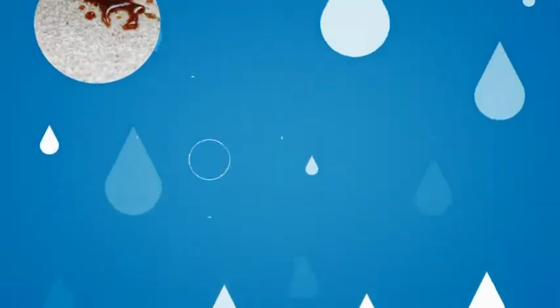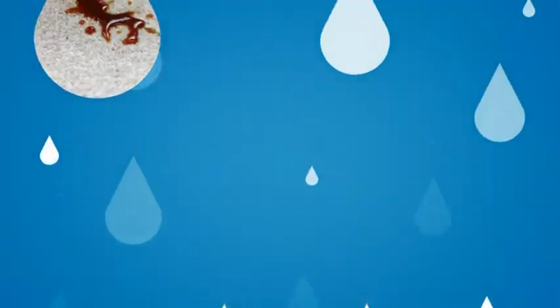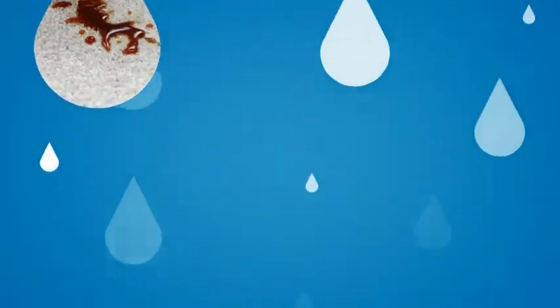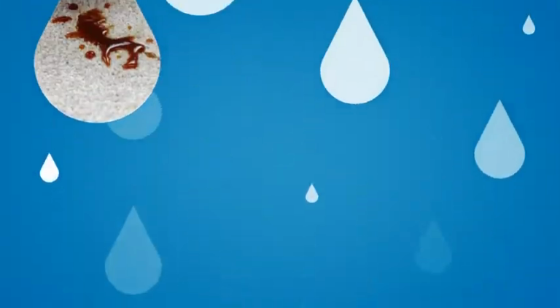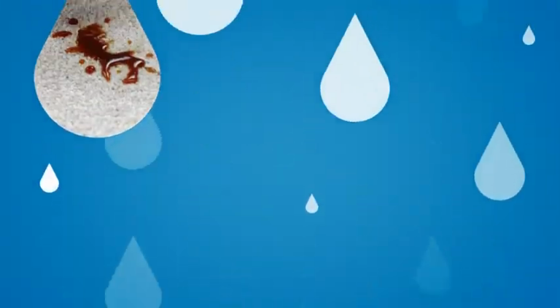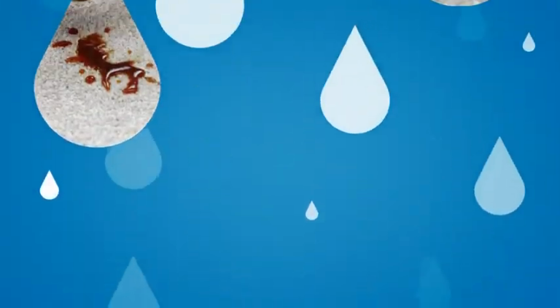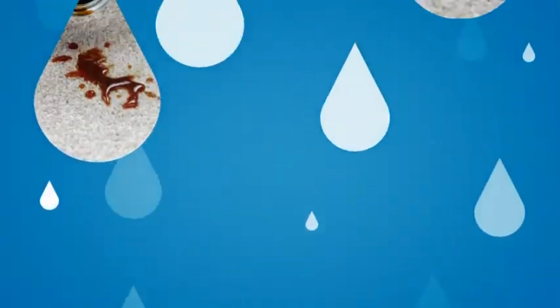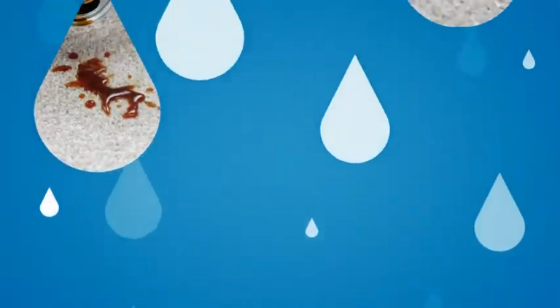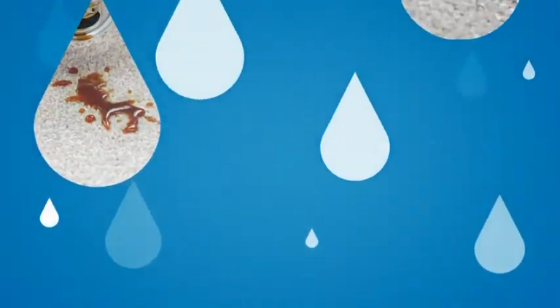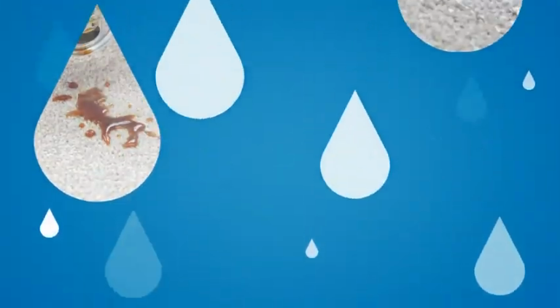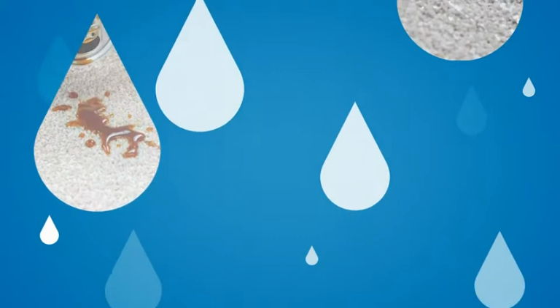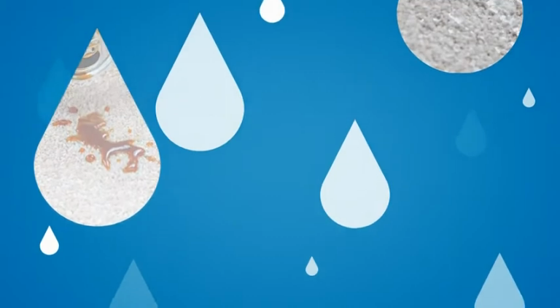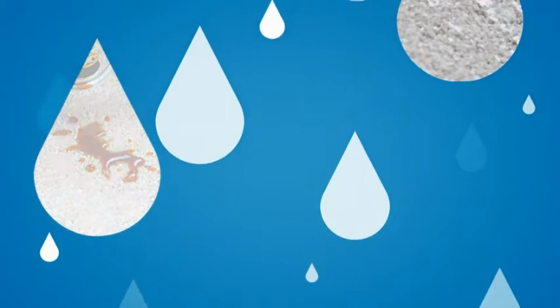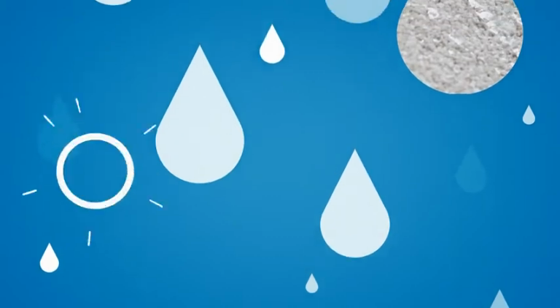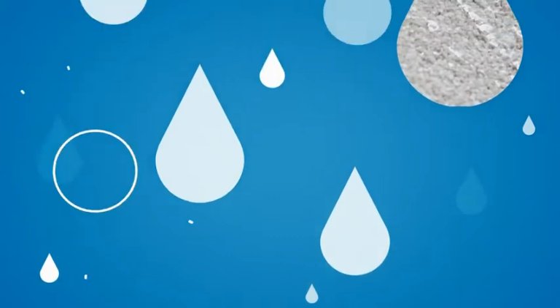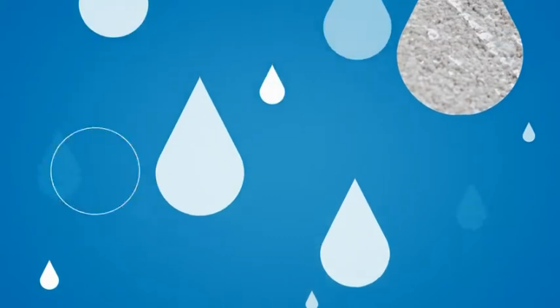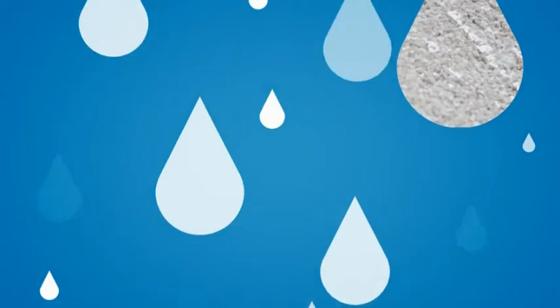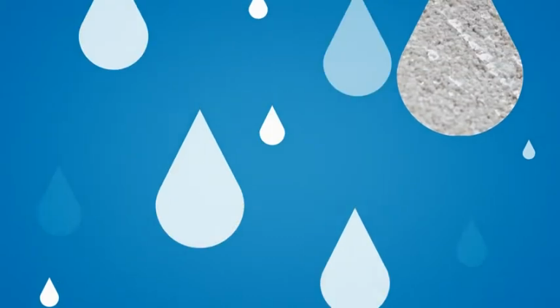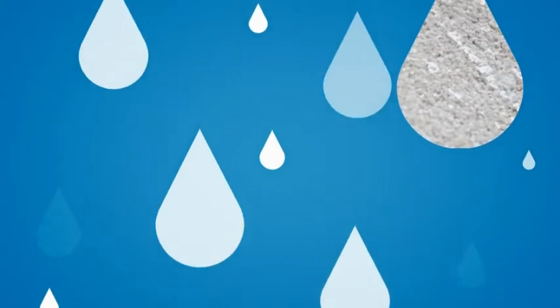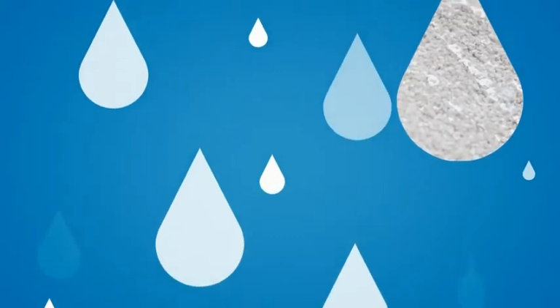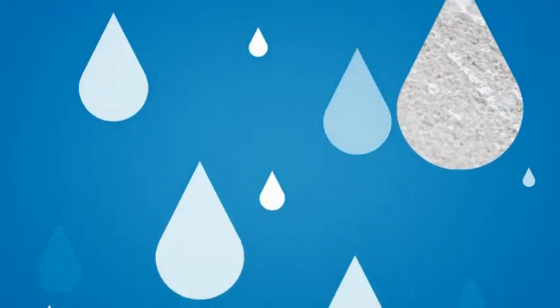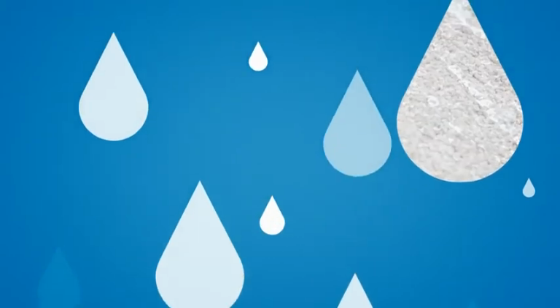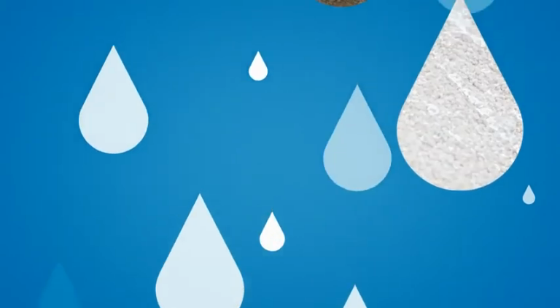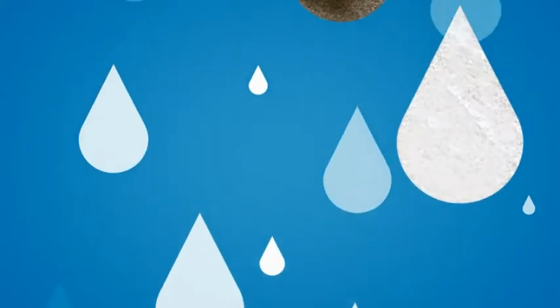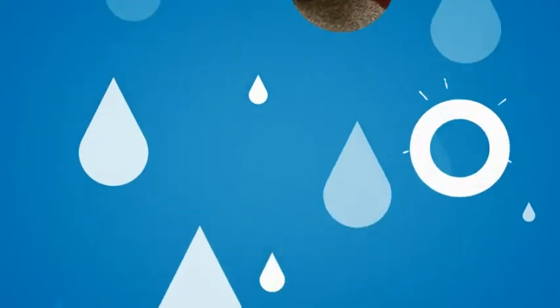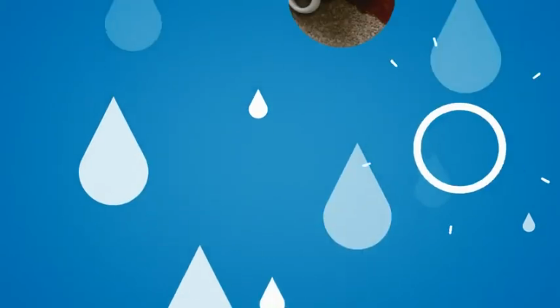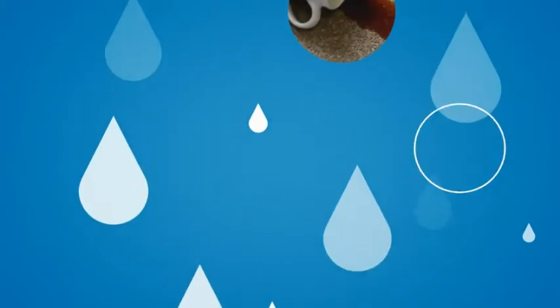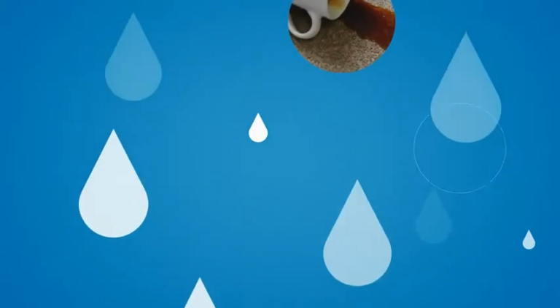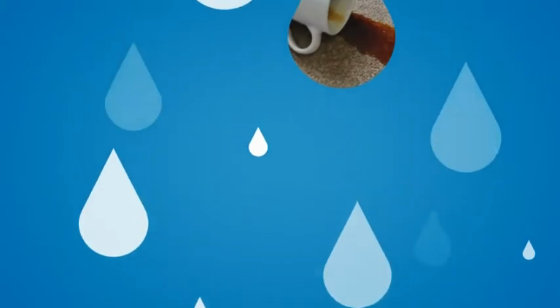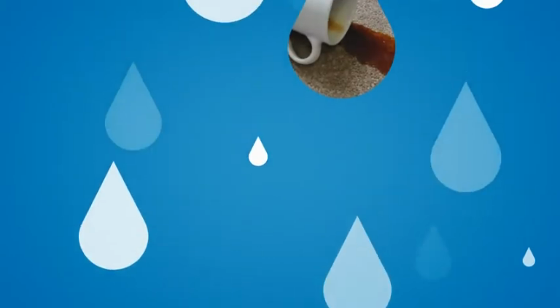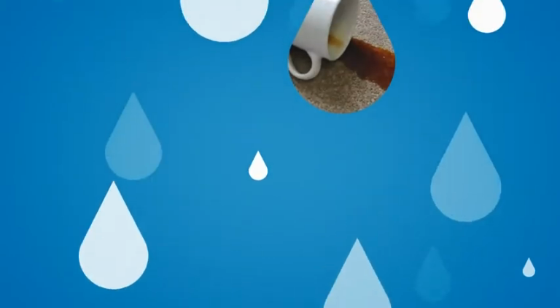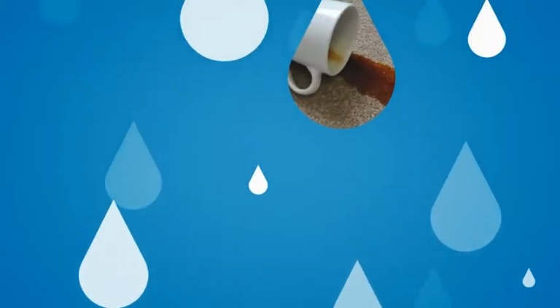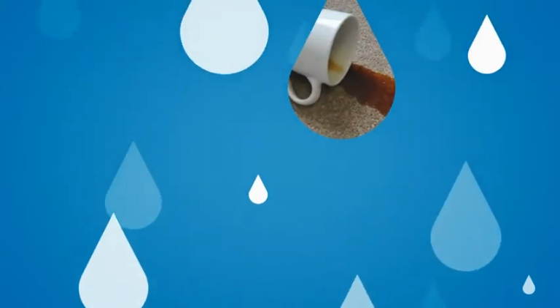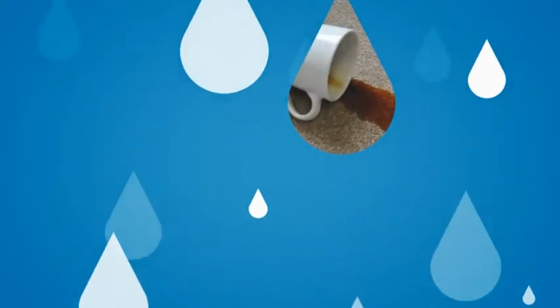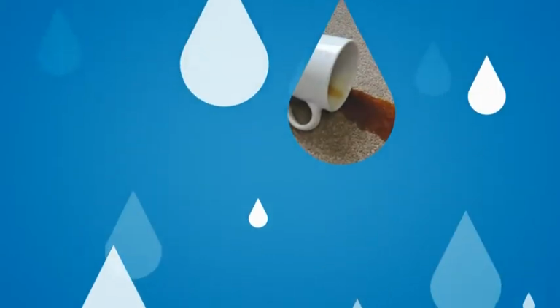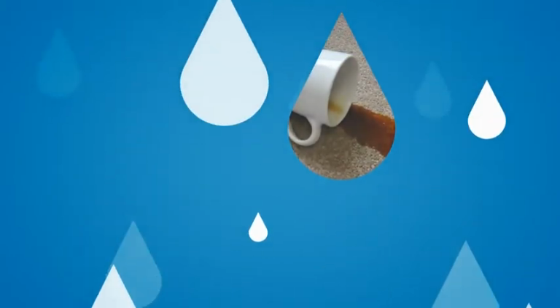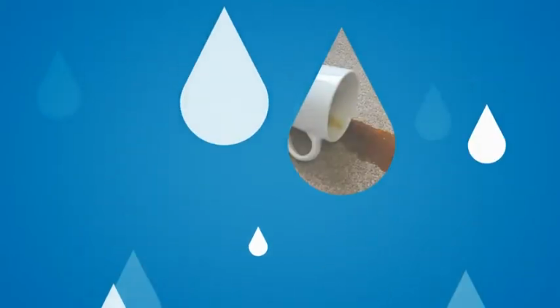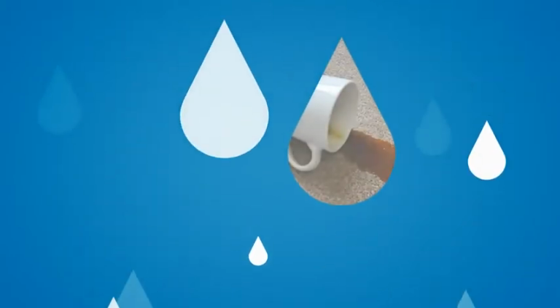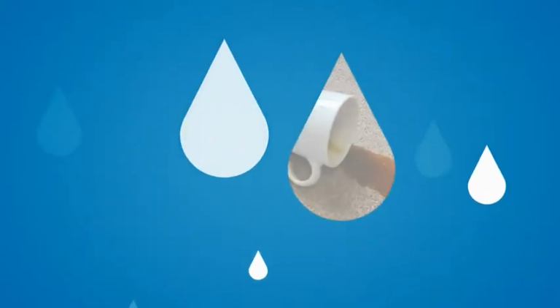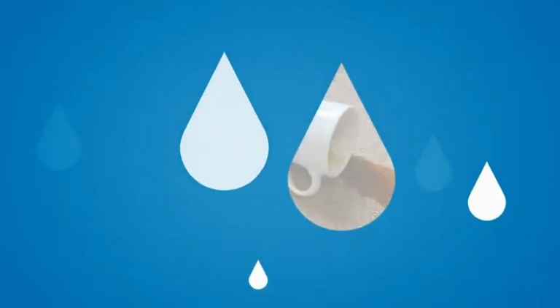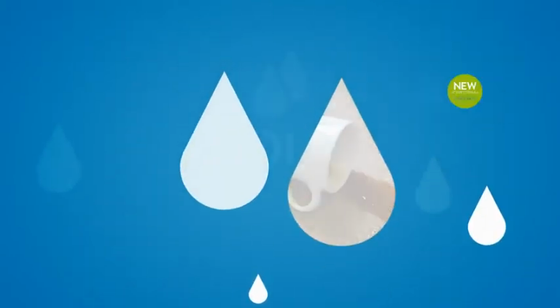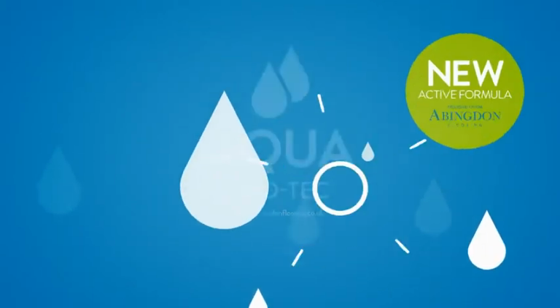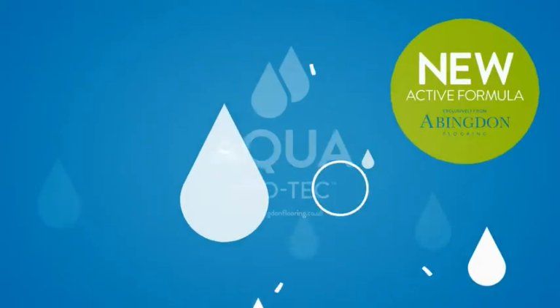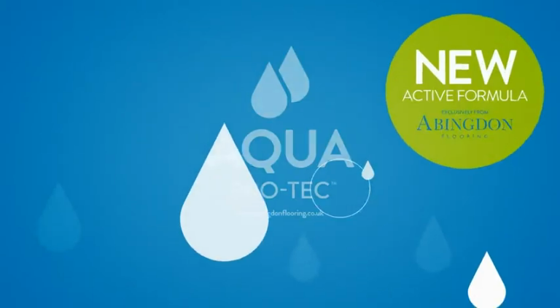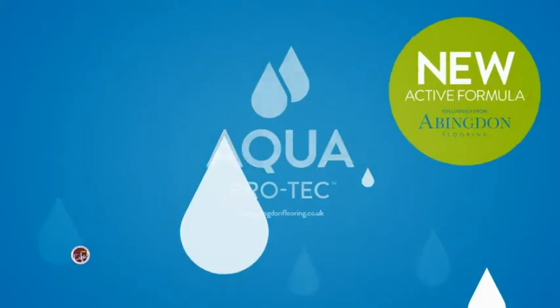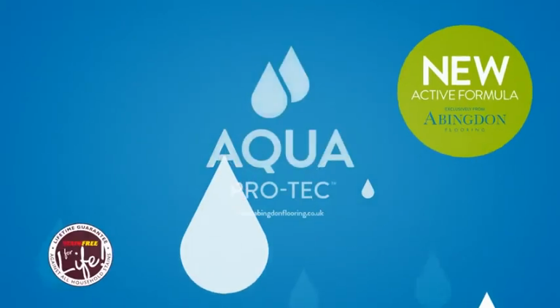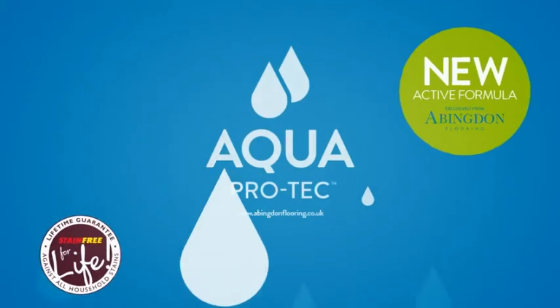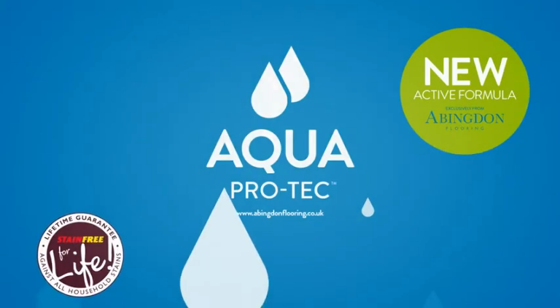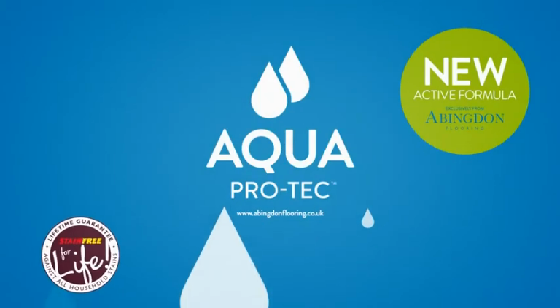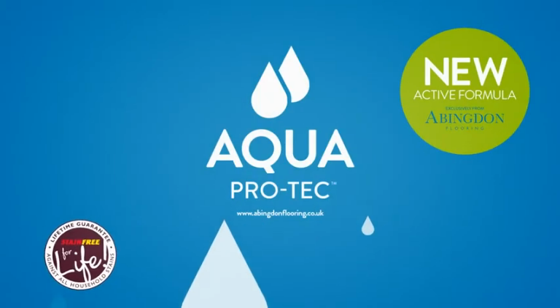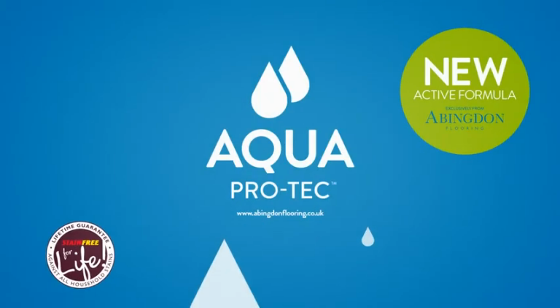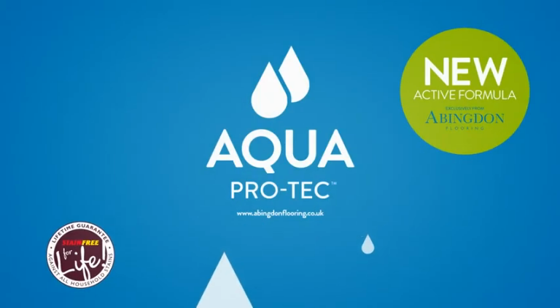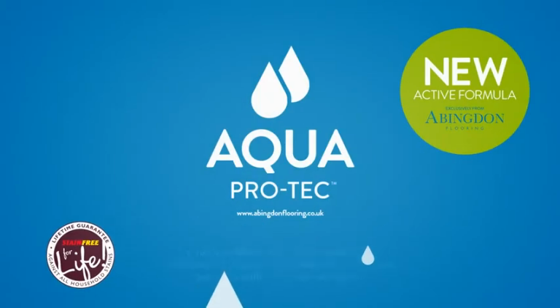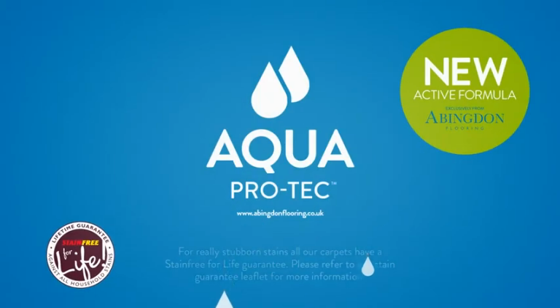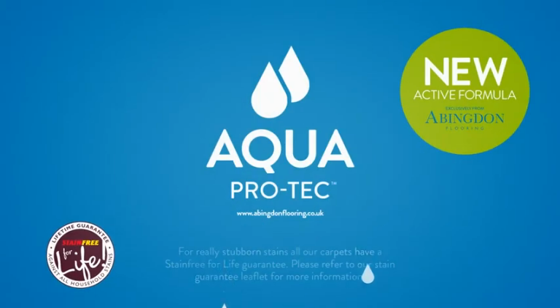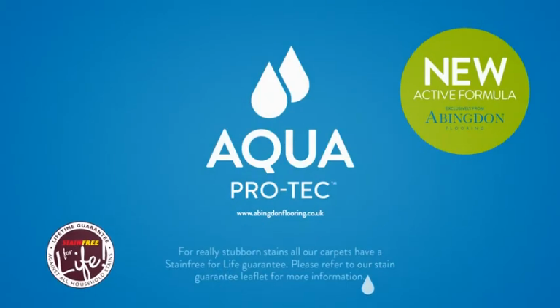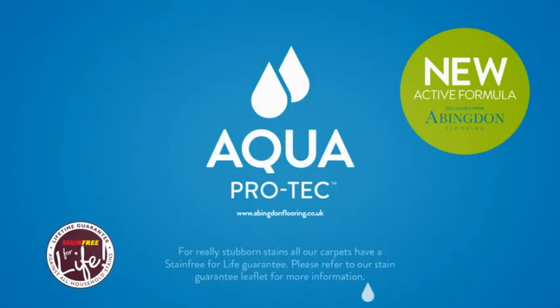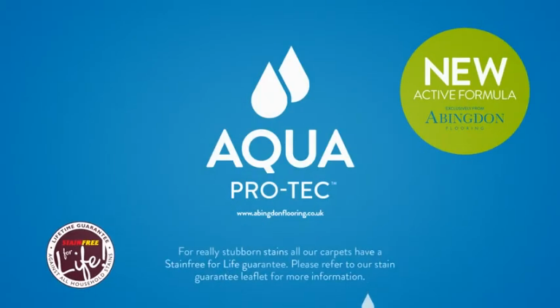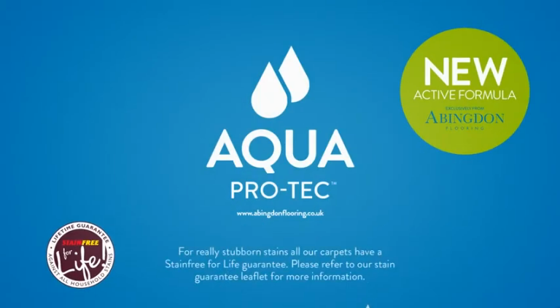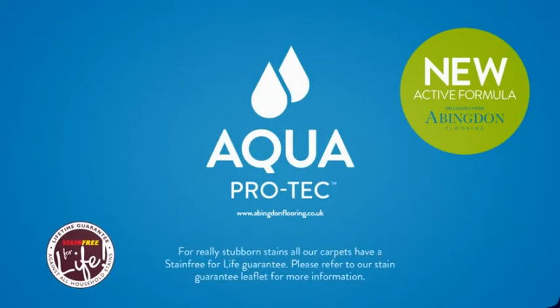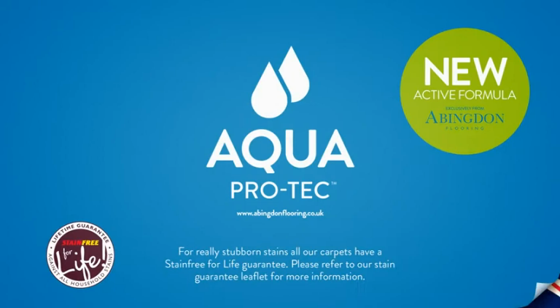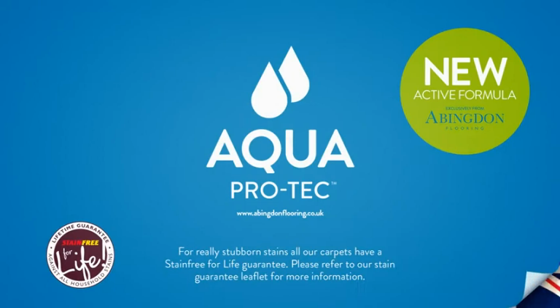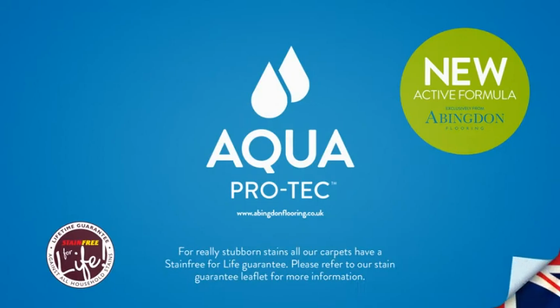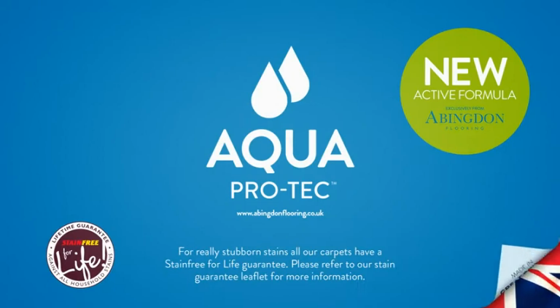For more information on our carpet ranges and the benefits of AquaProtec, visit abingdonflooring.co.uk